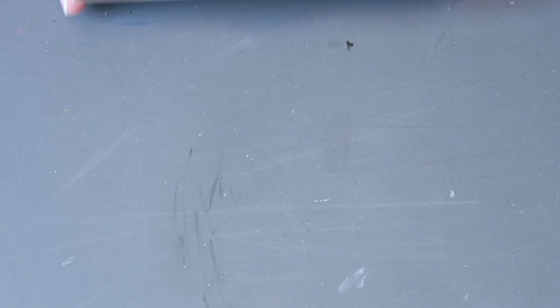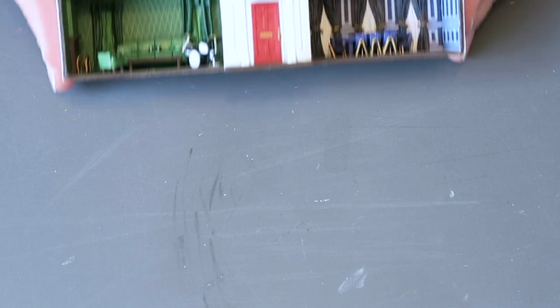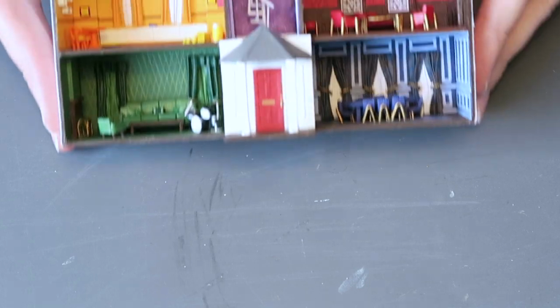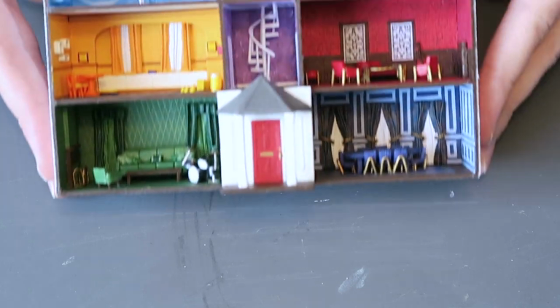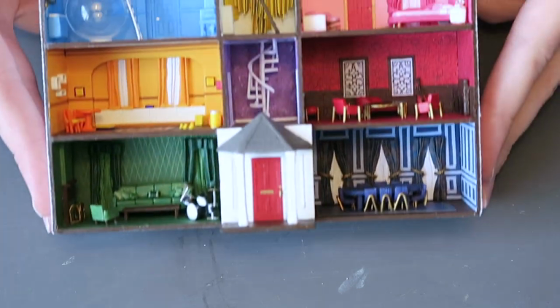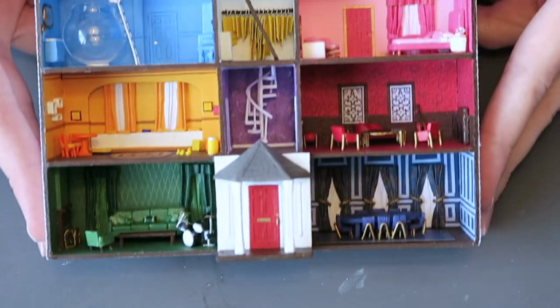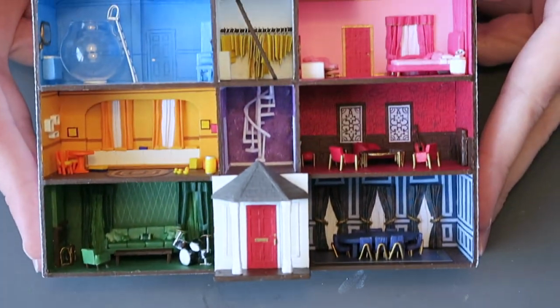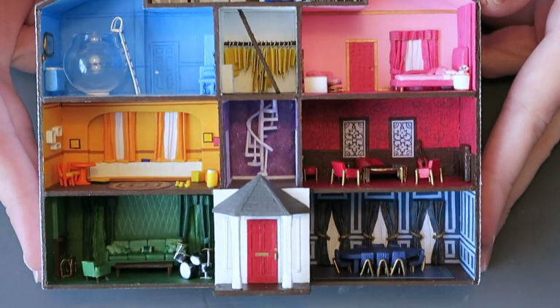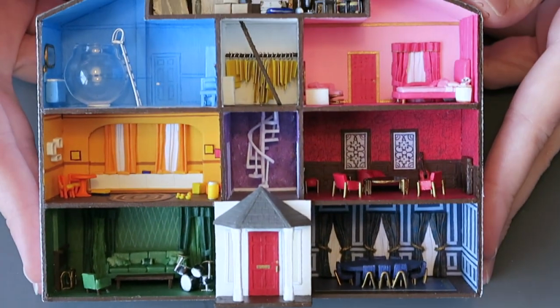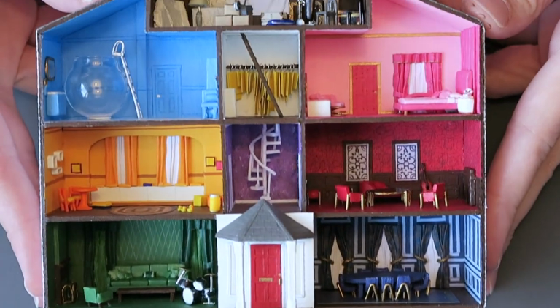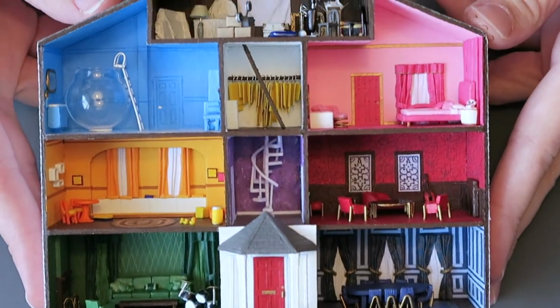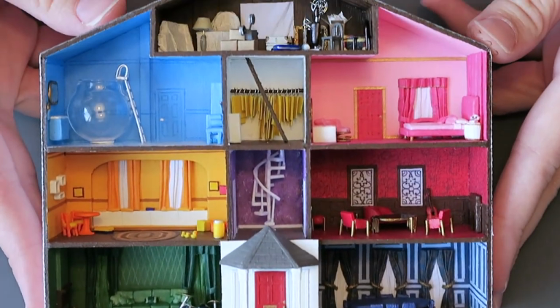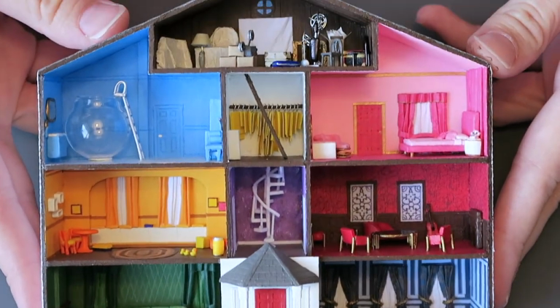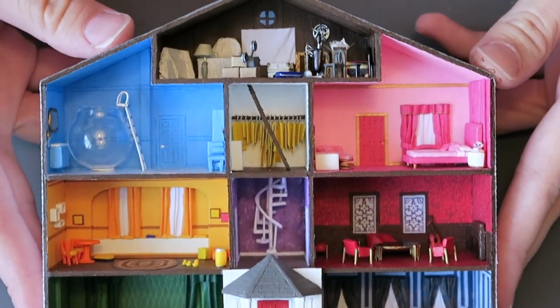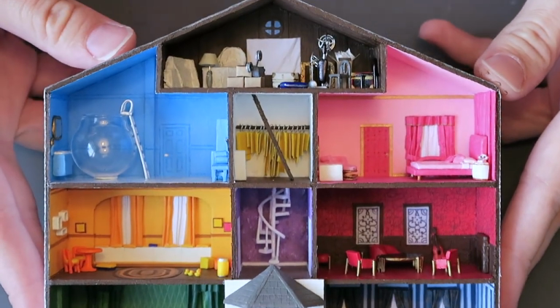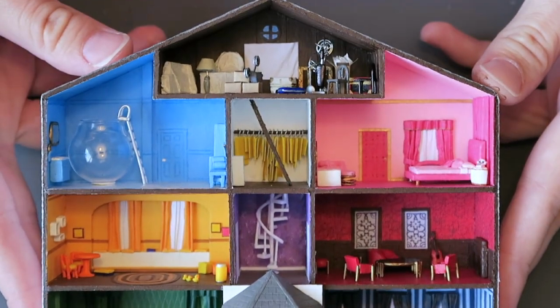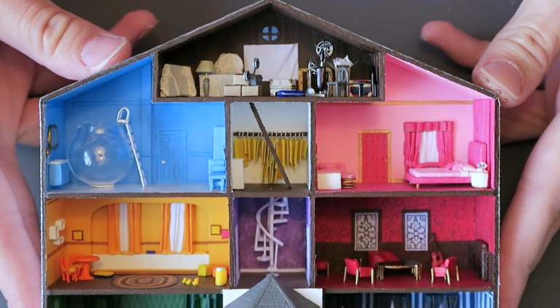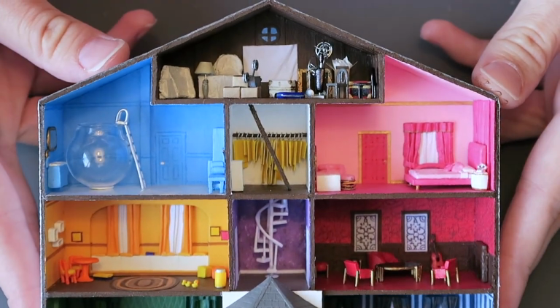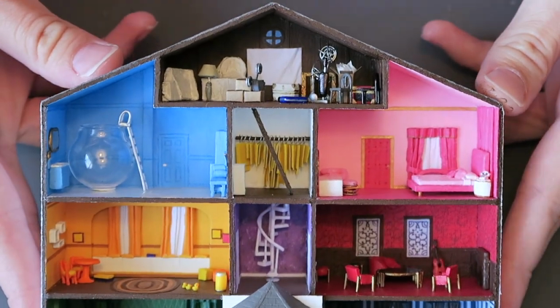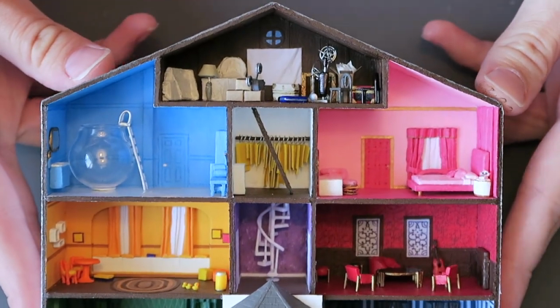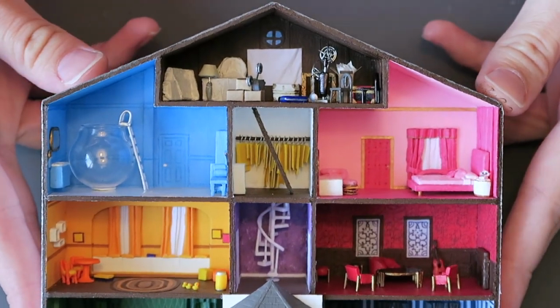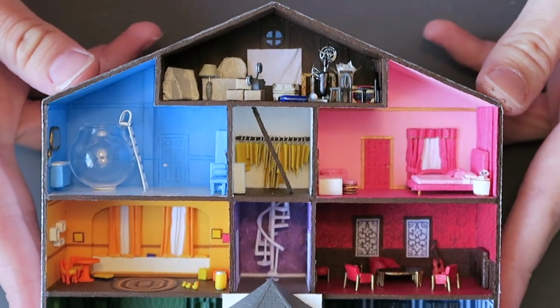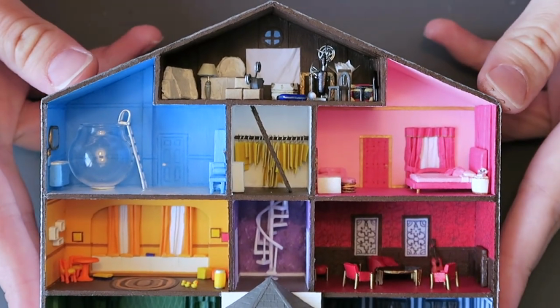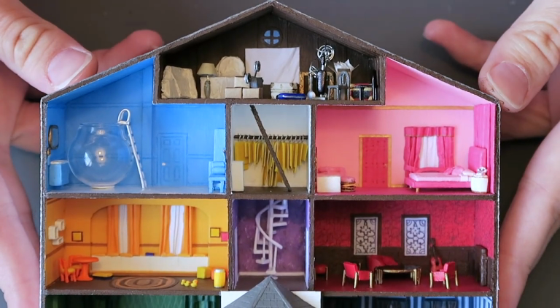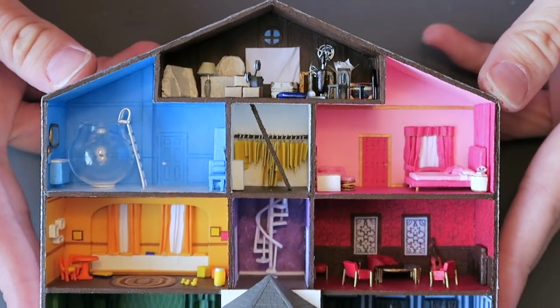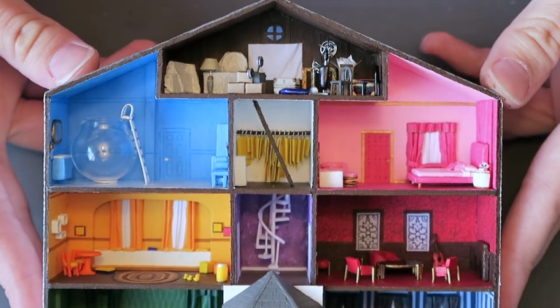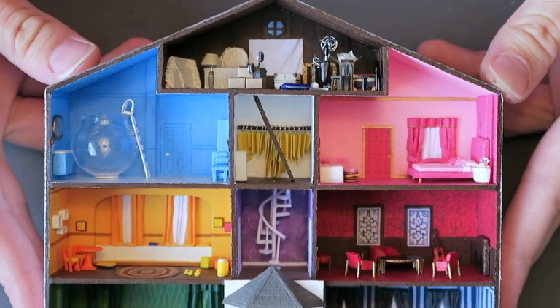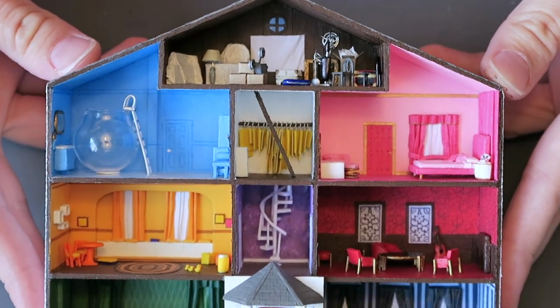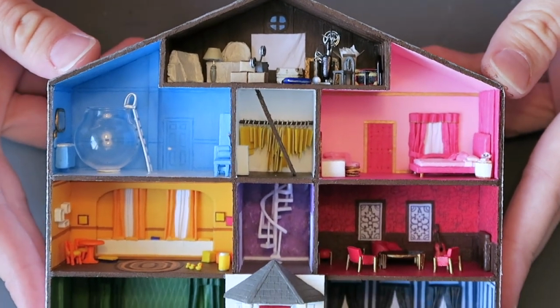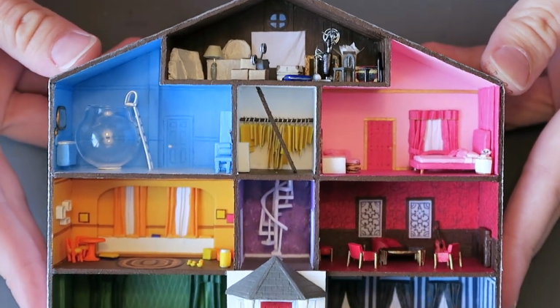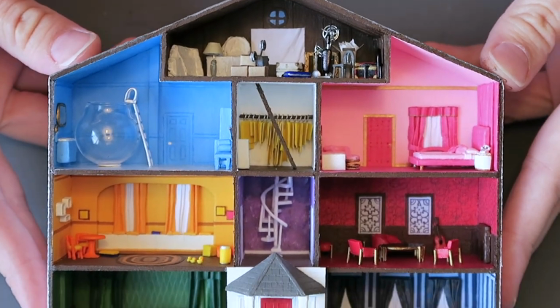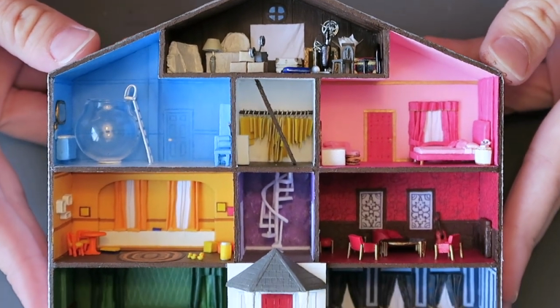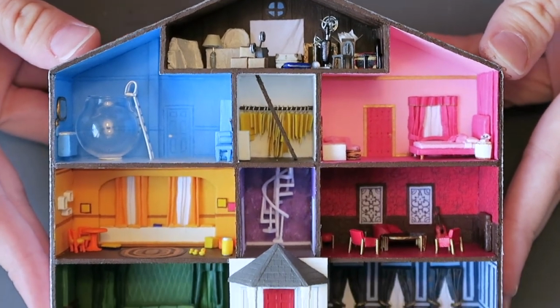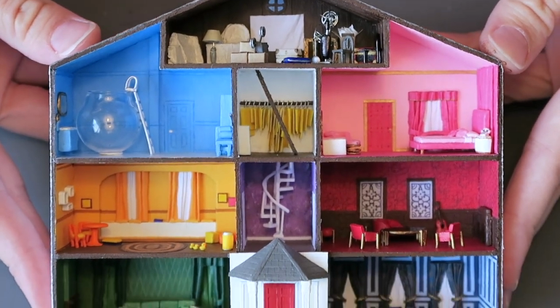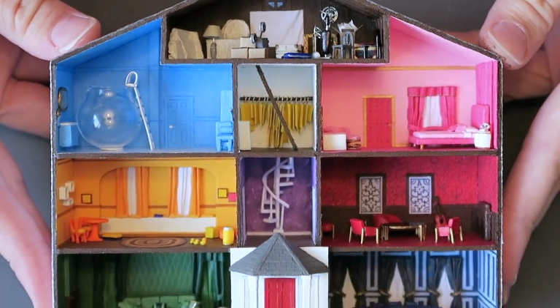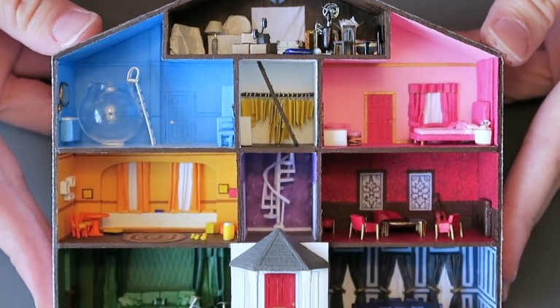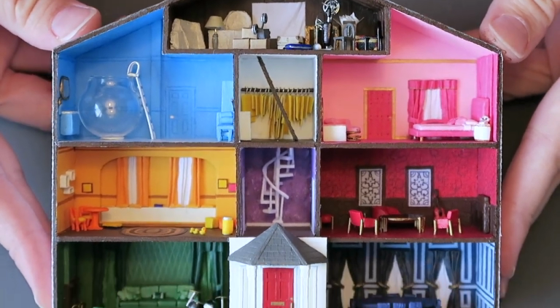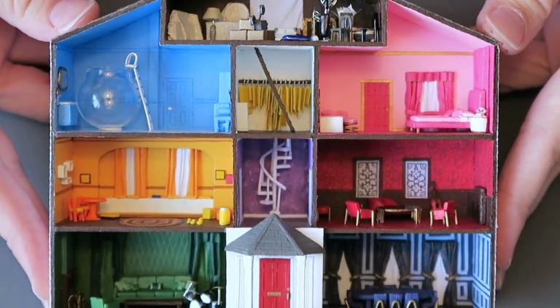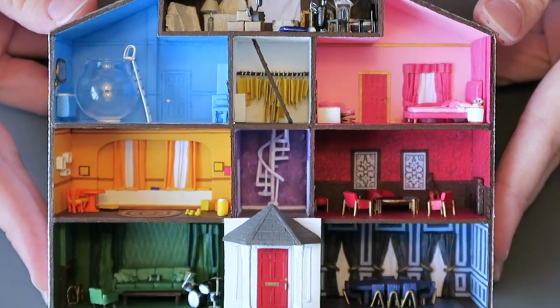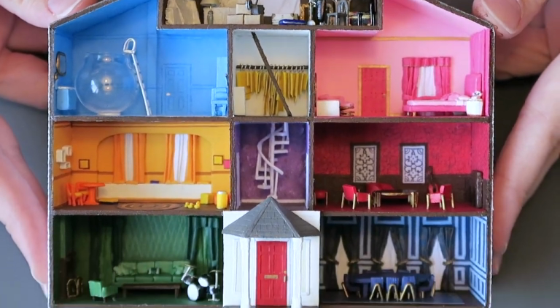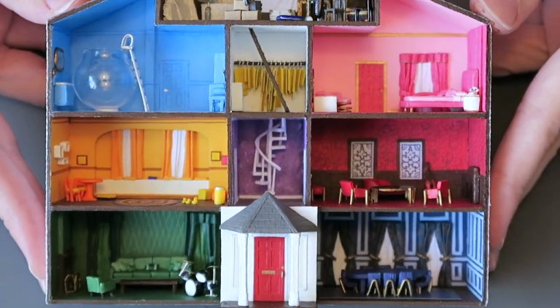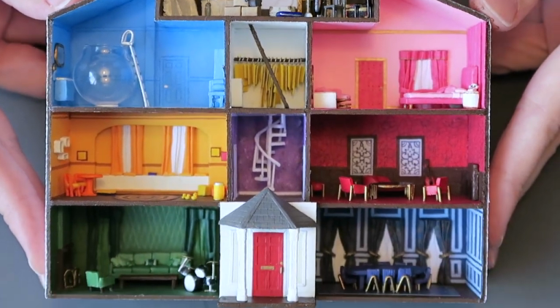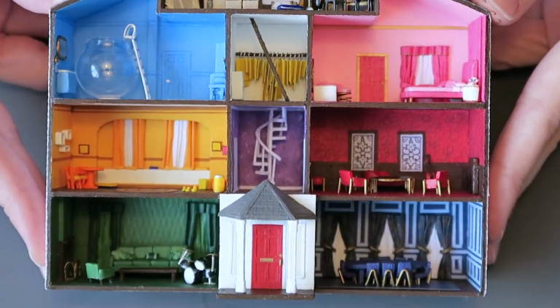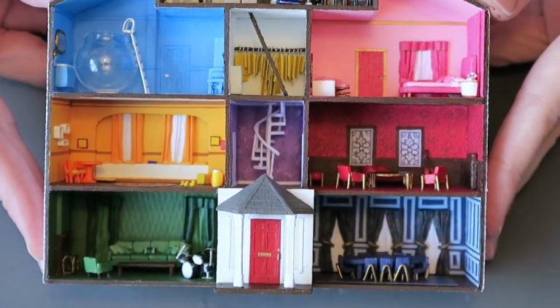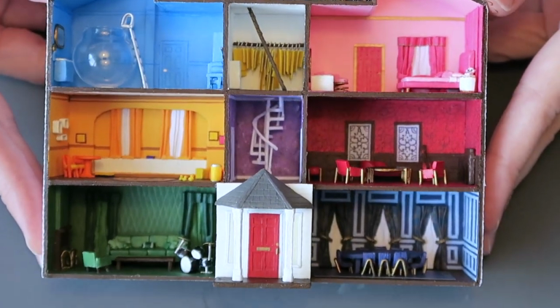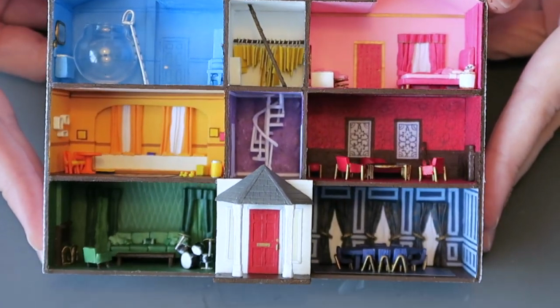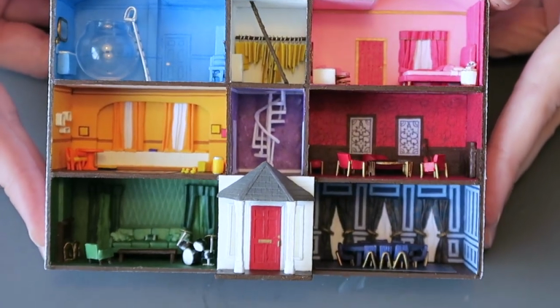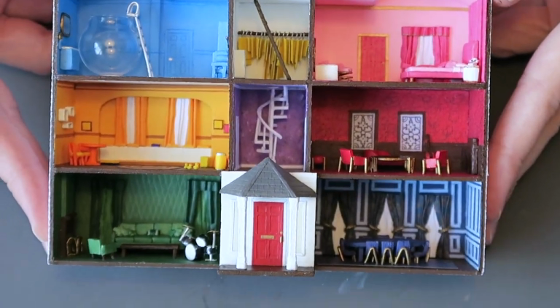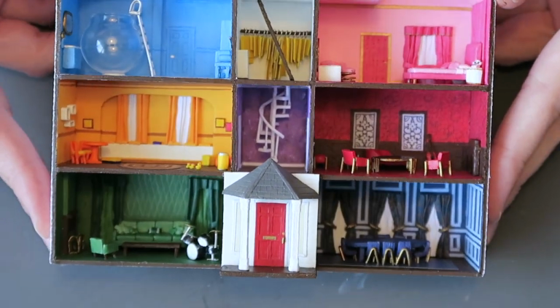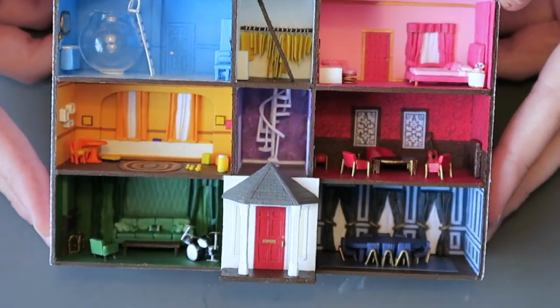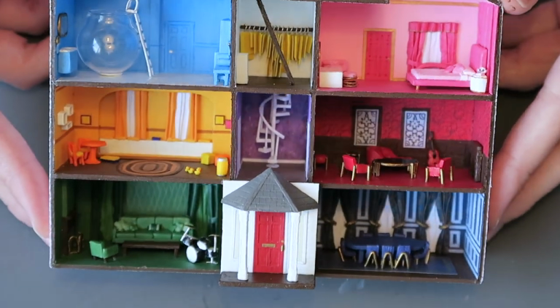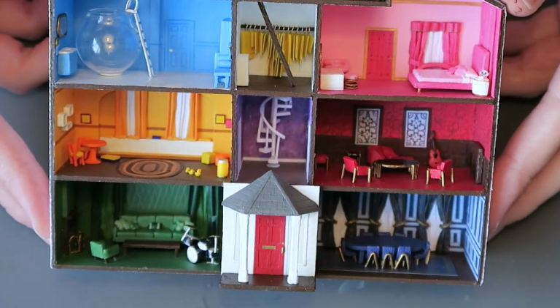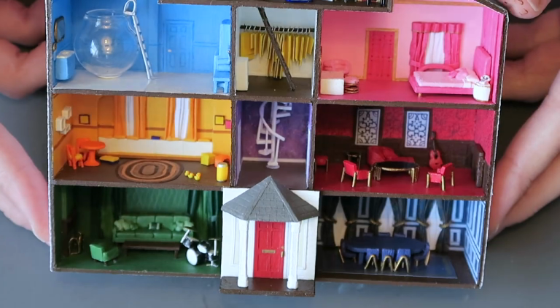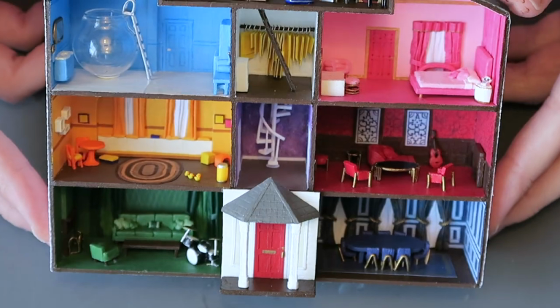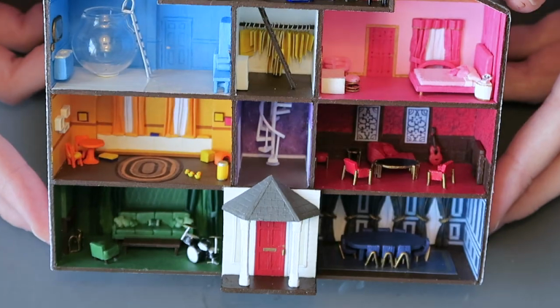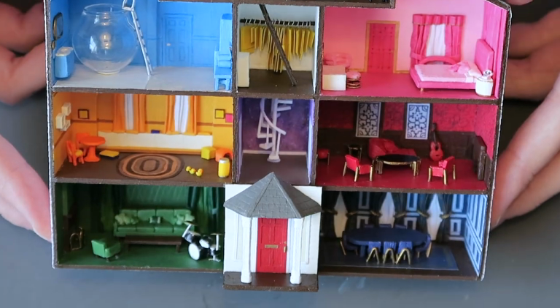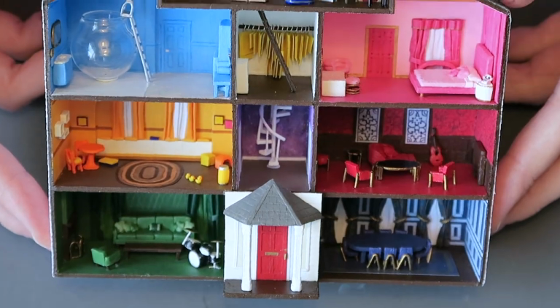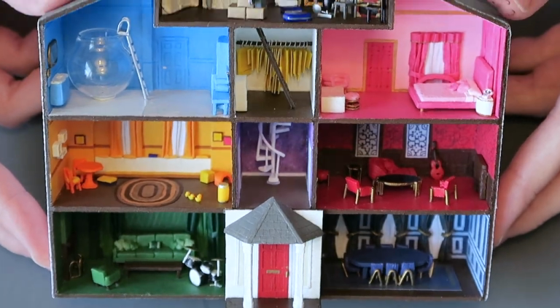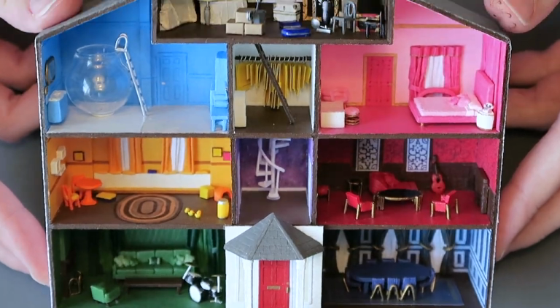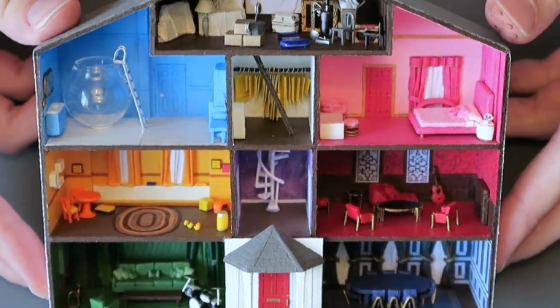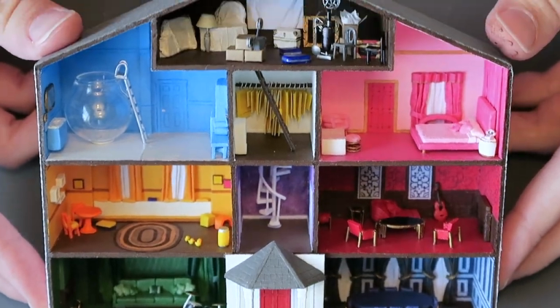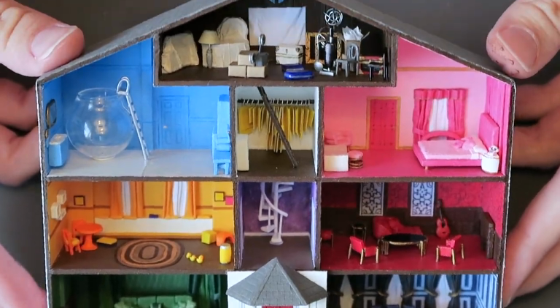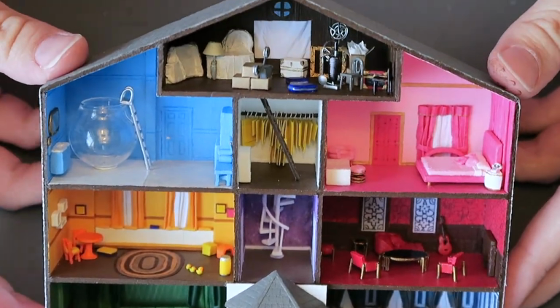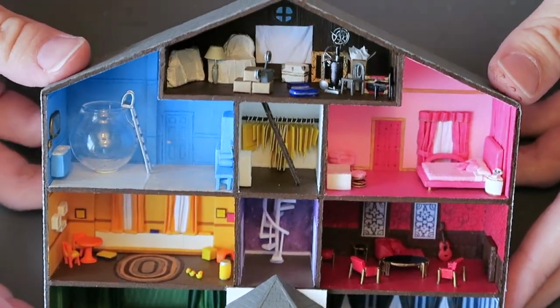Hi crafters and Swifties! Today I'll be showing you how I made the Lover House from Taylor Swift's Lover video. Are you ready for it?